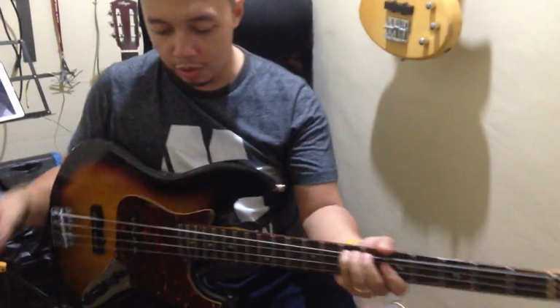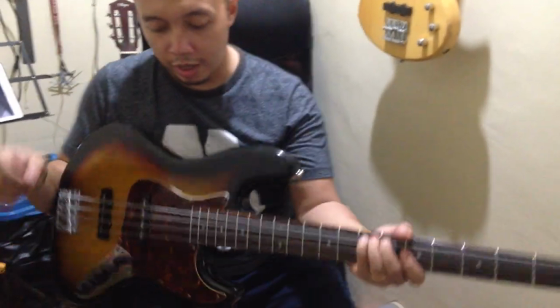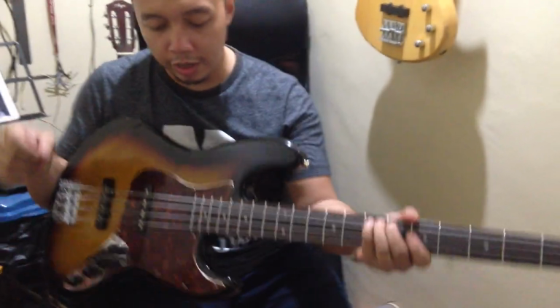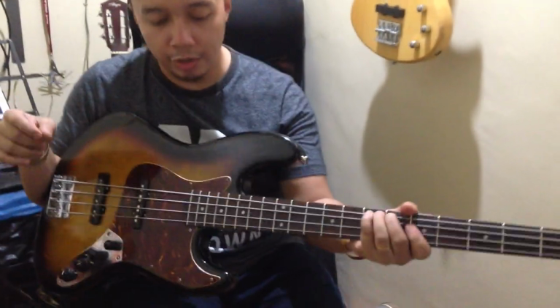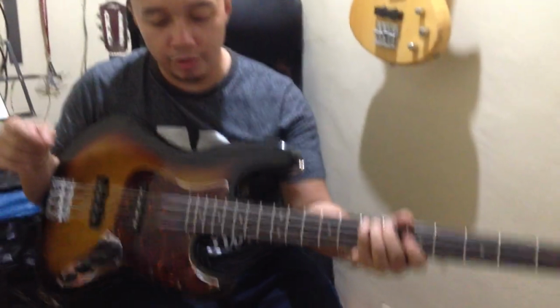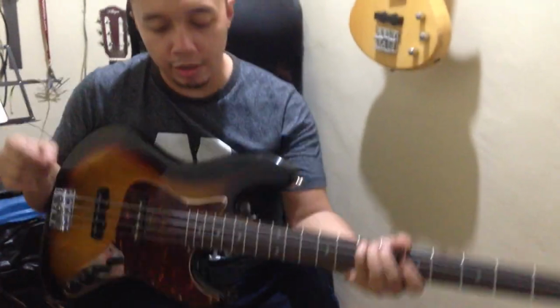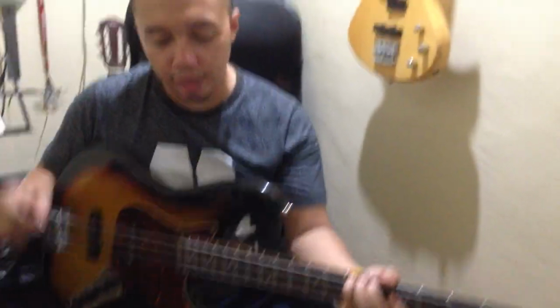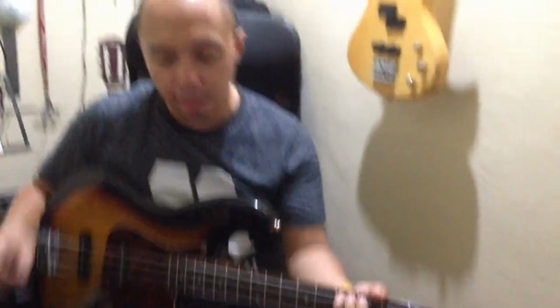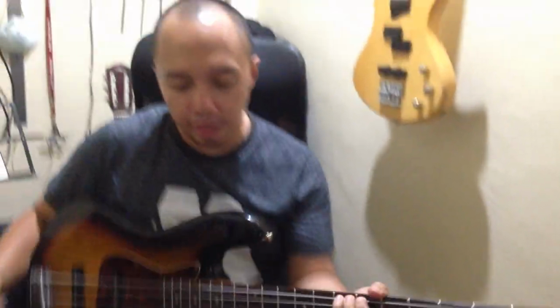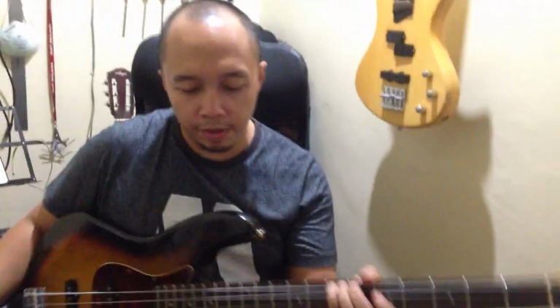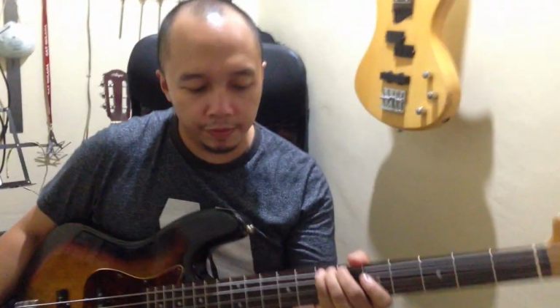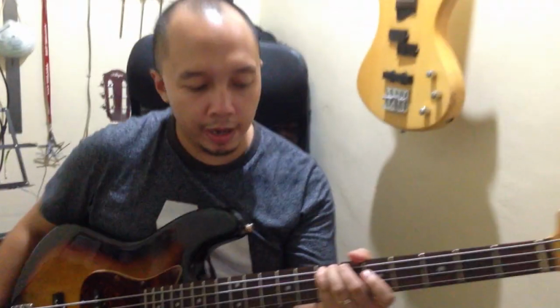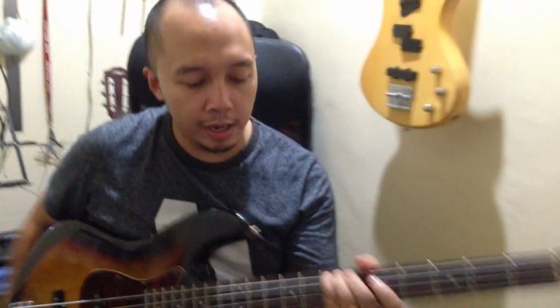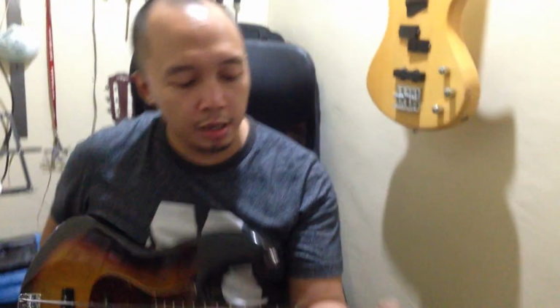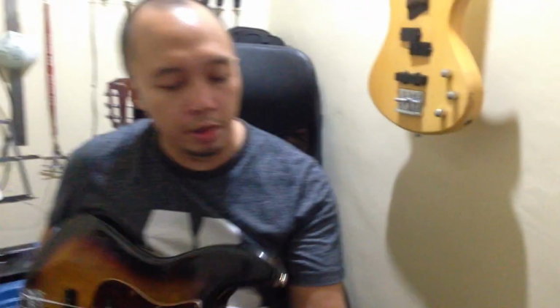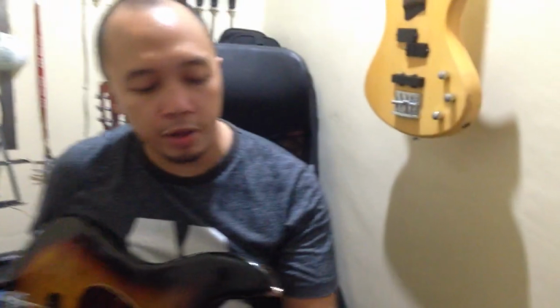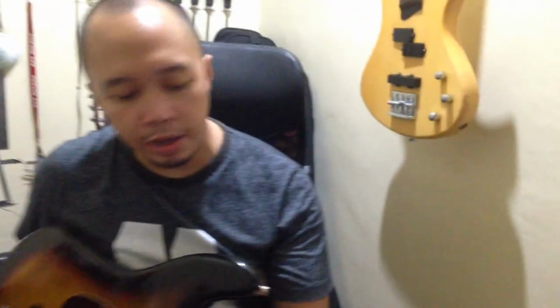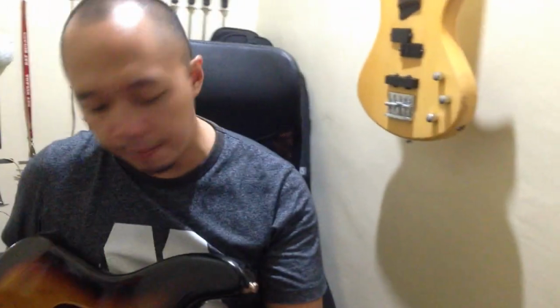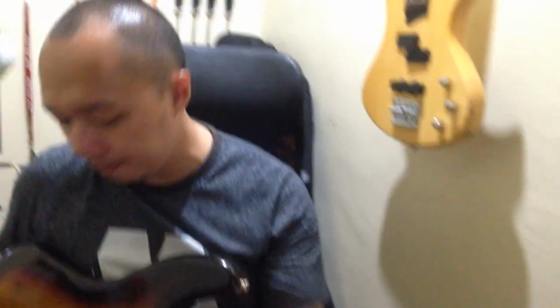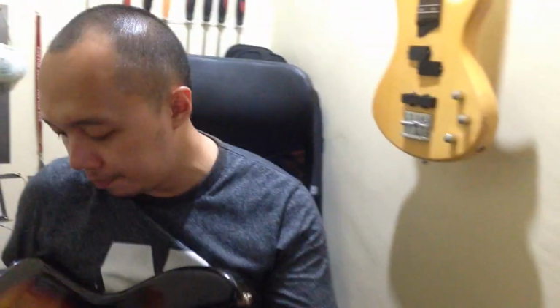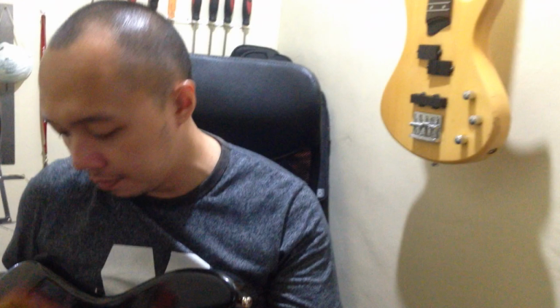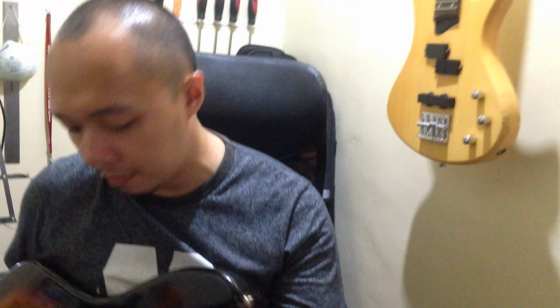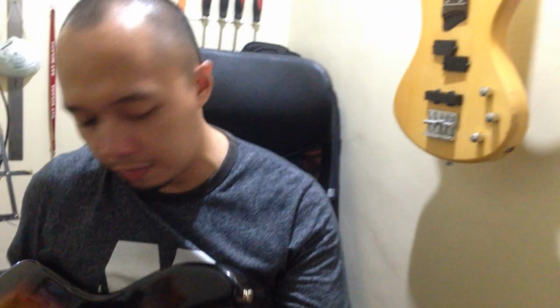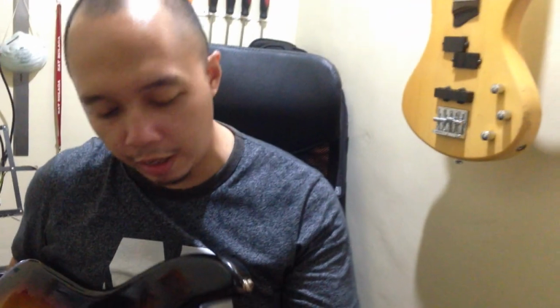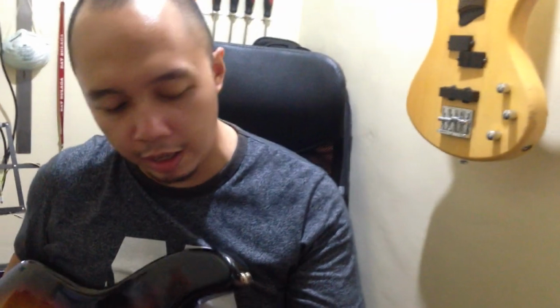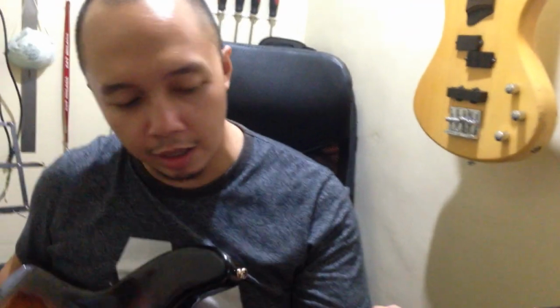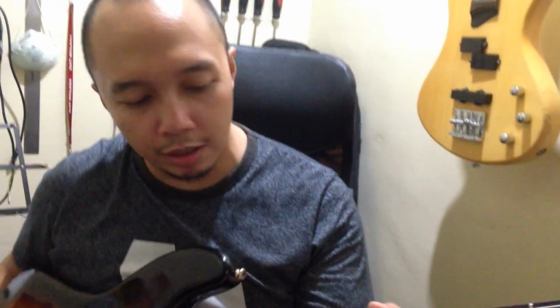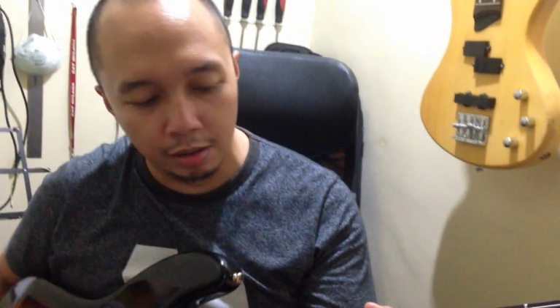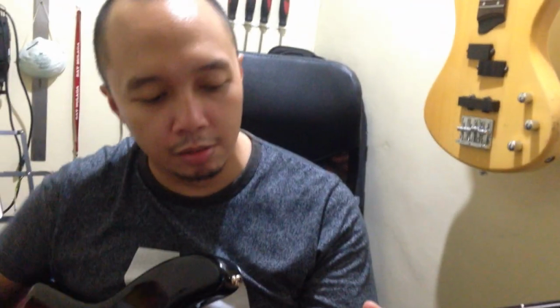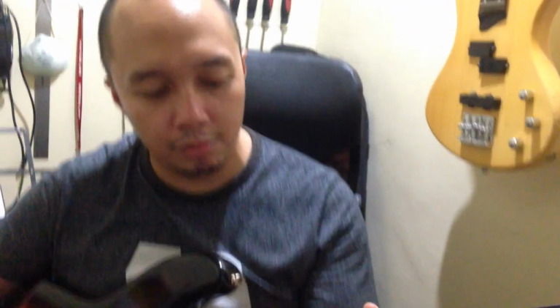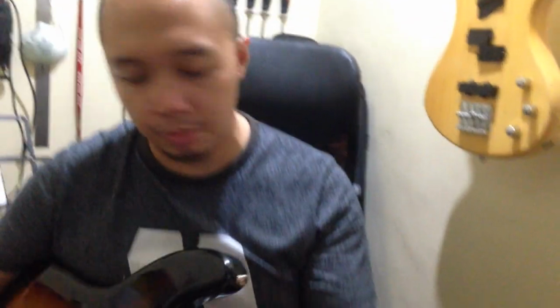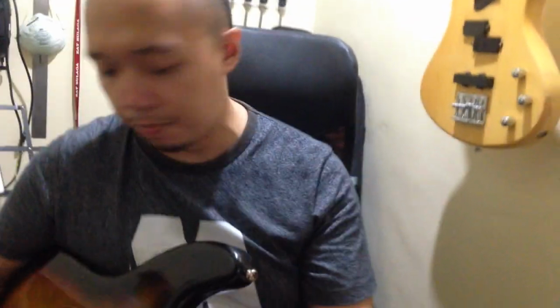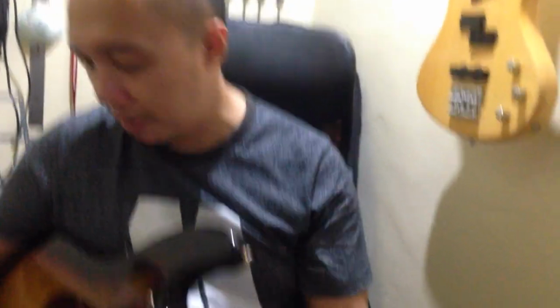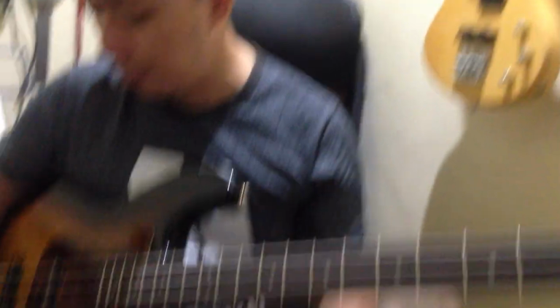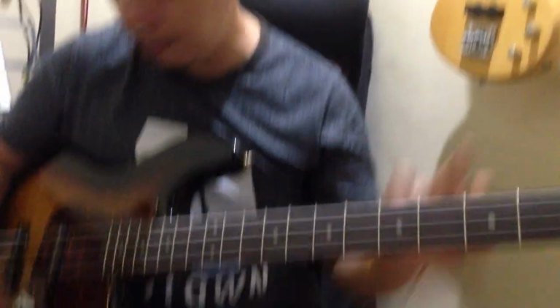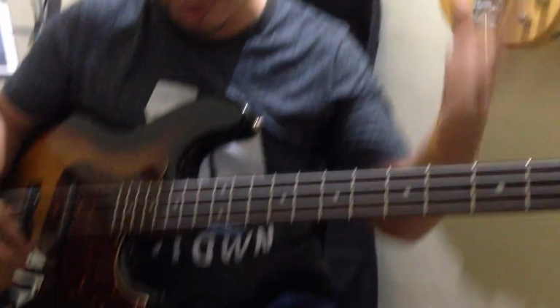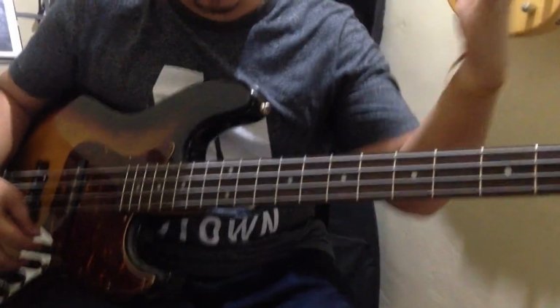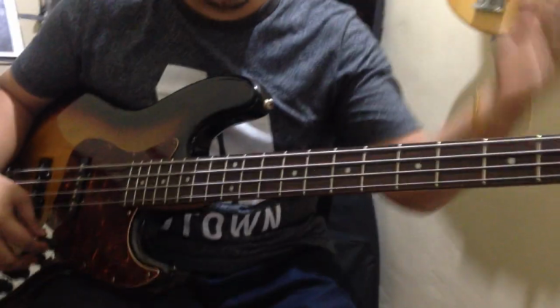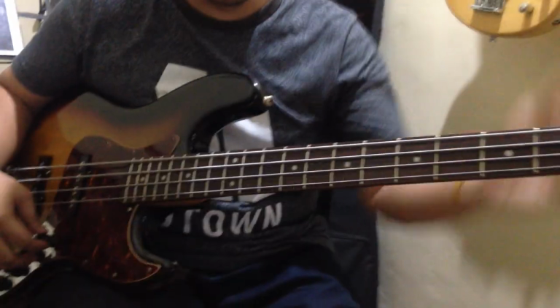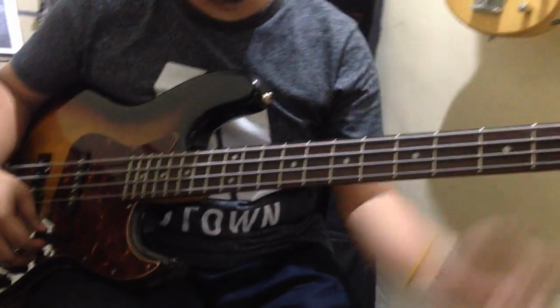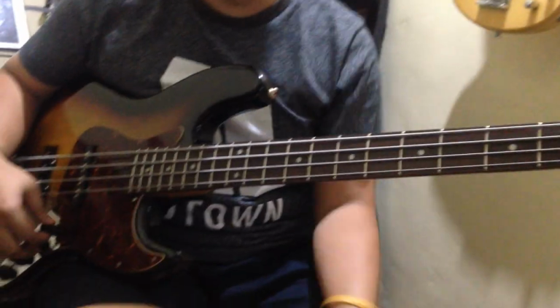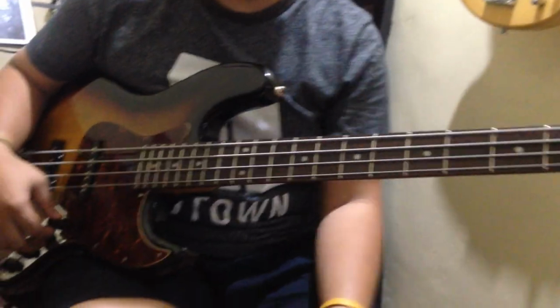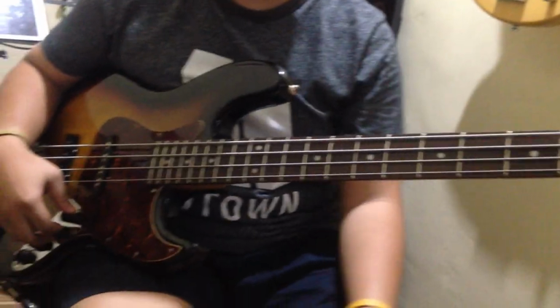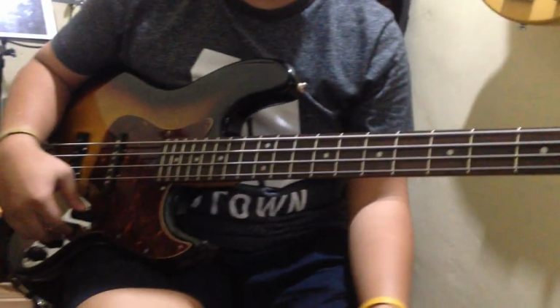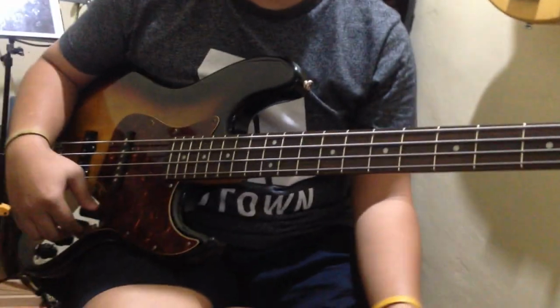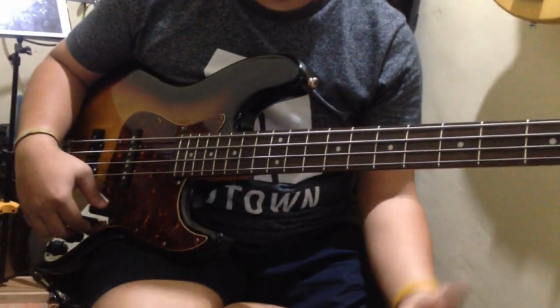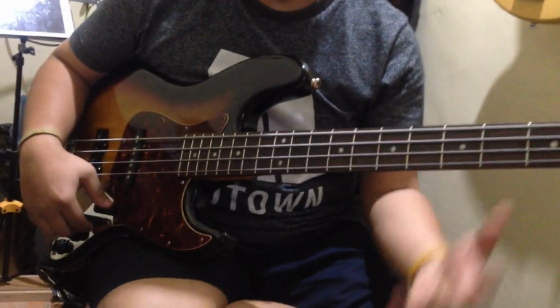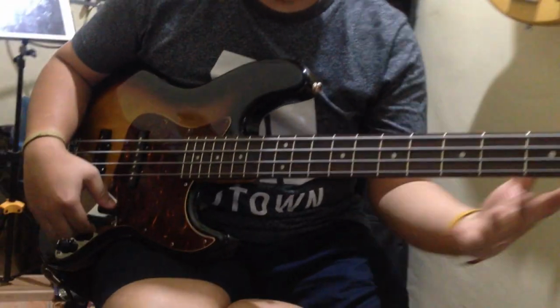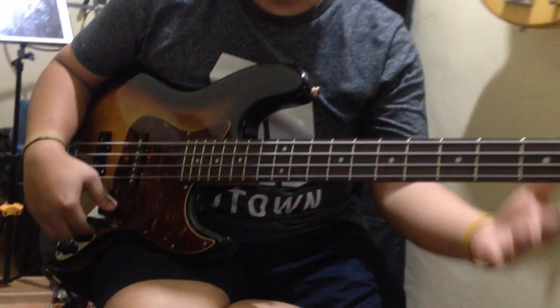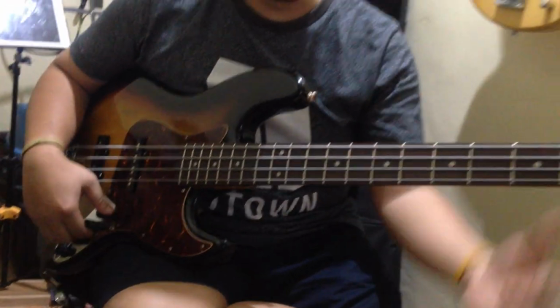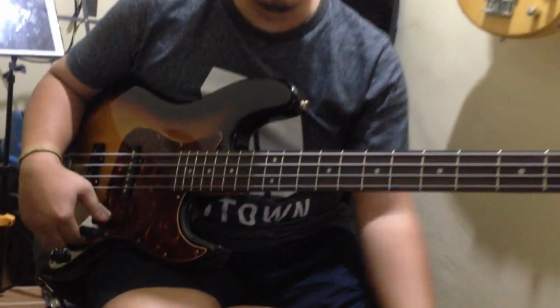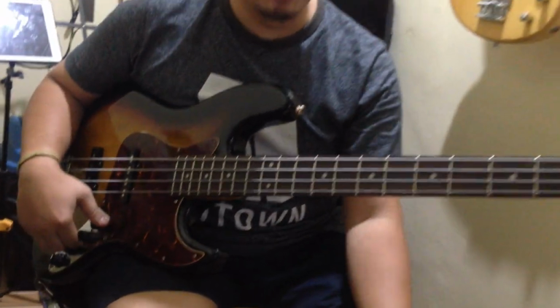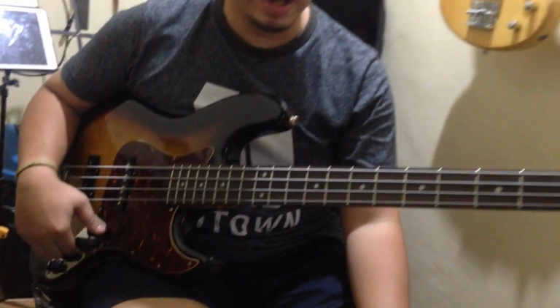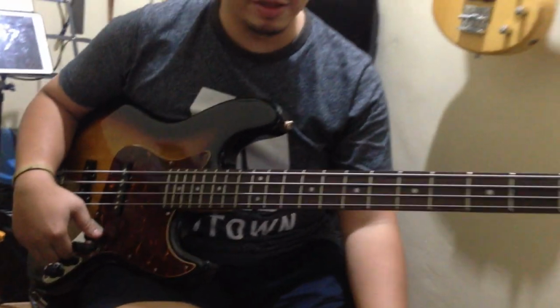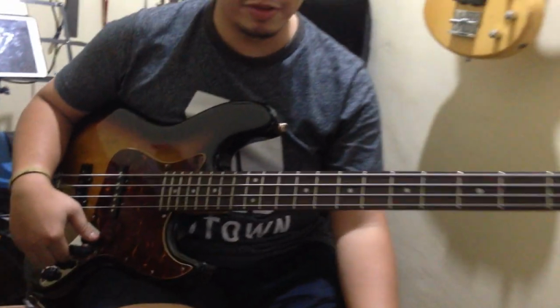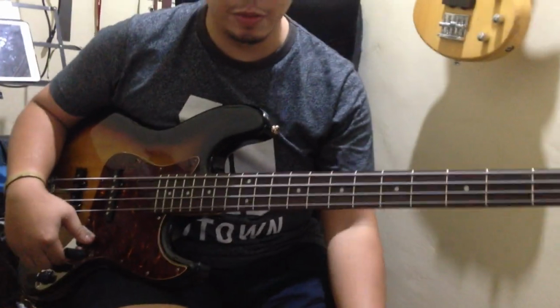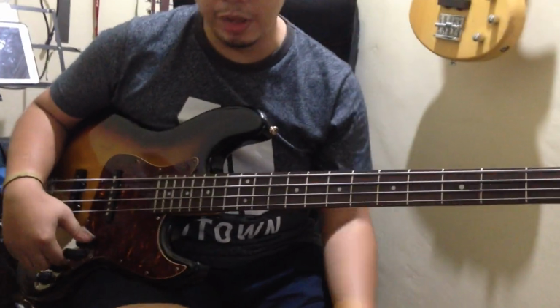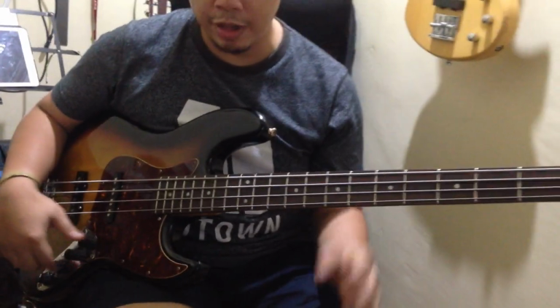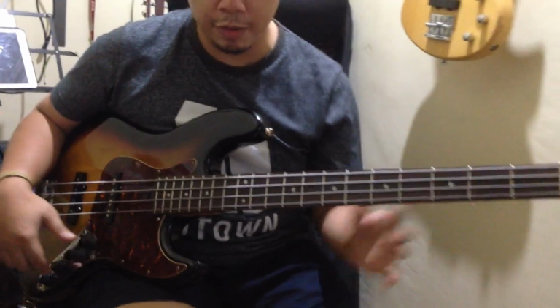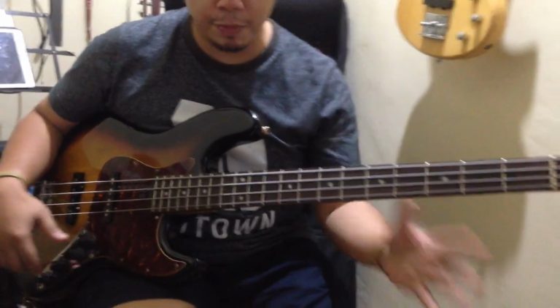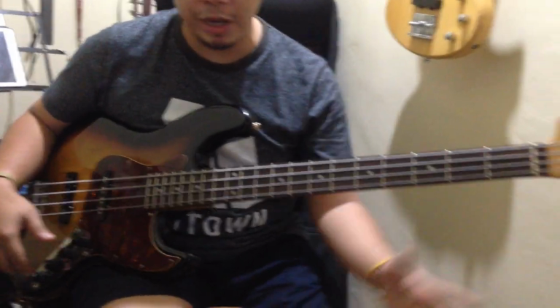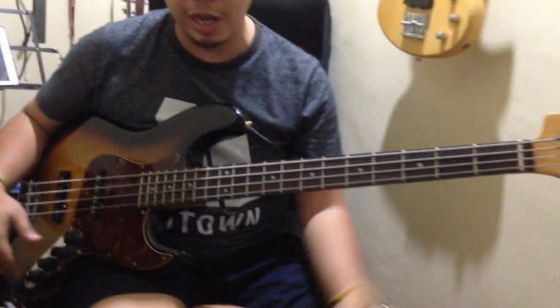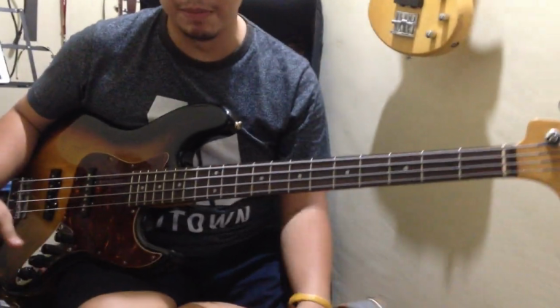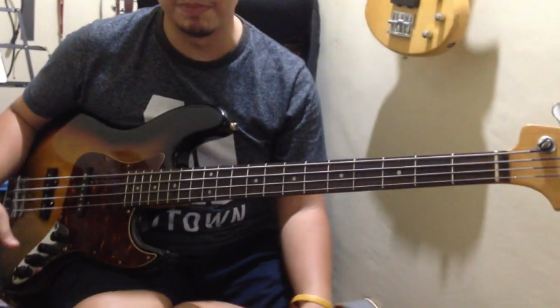Check out Final Shape and pimp your bass with his preamp.